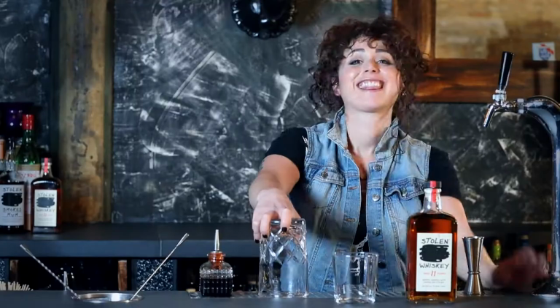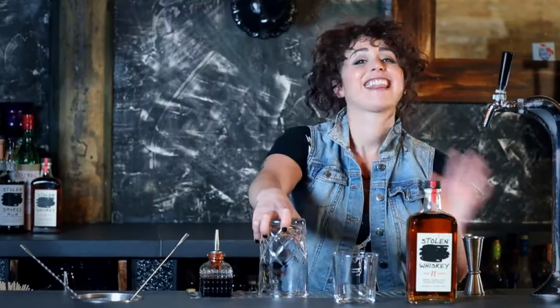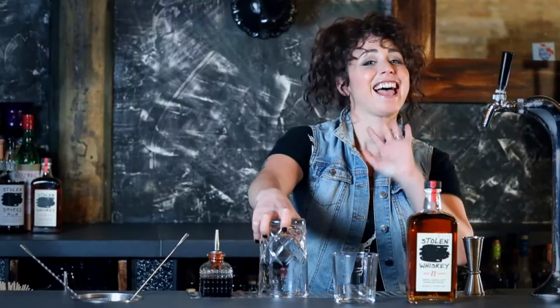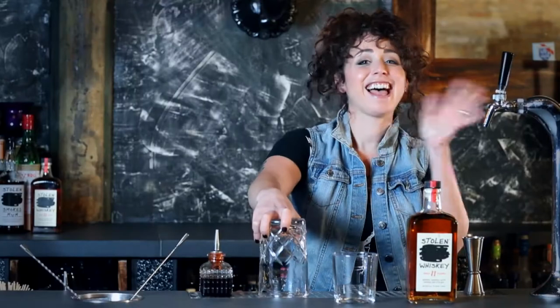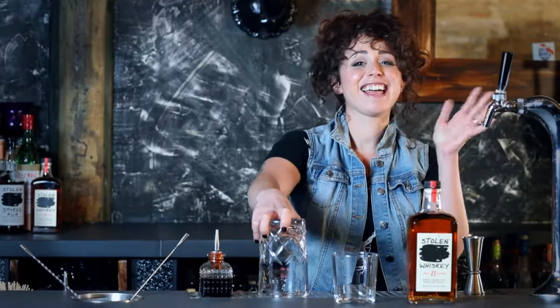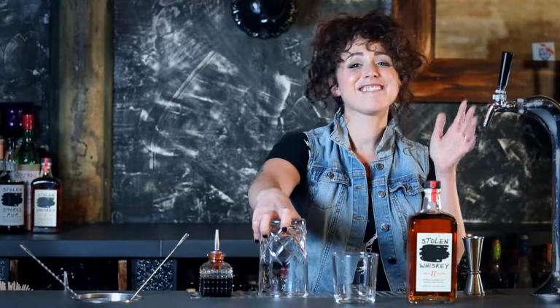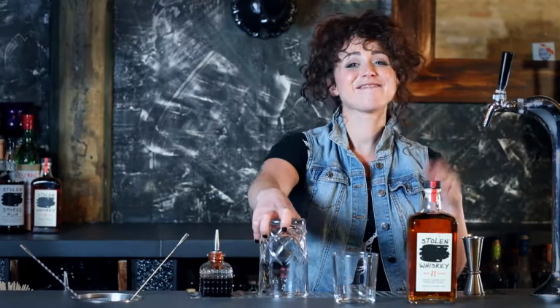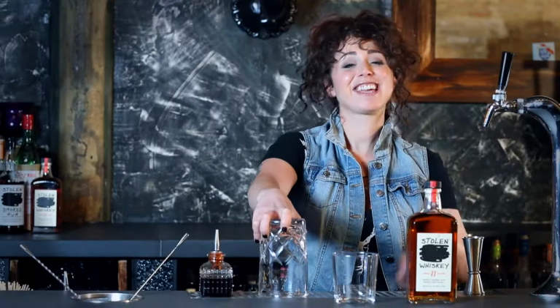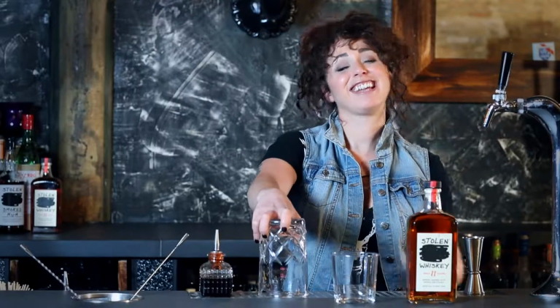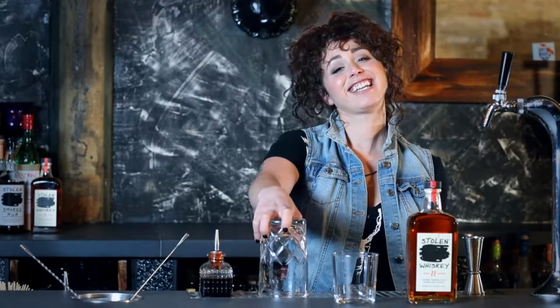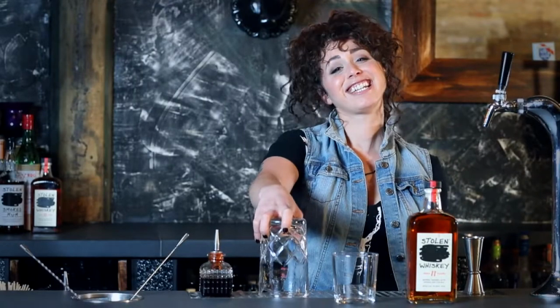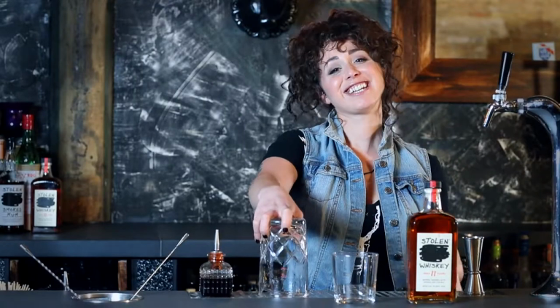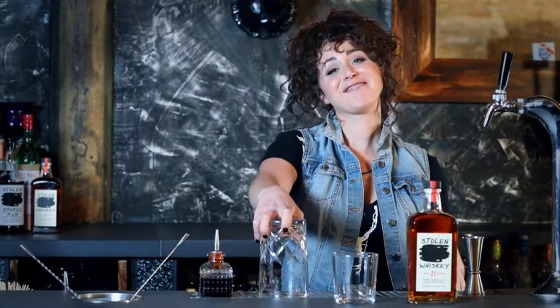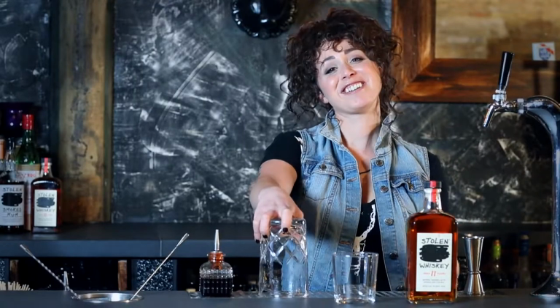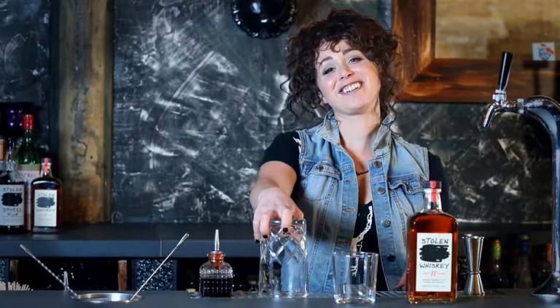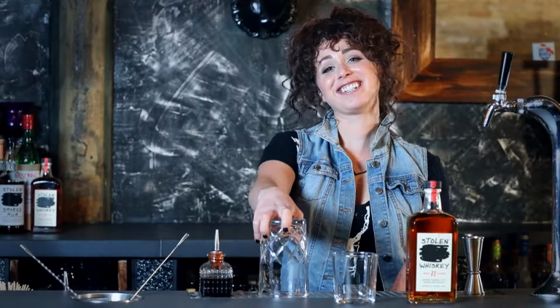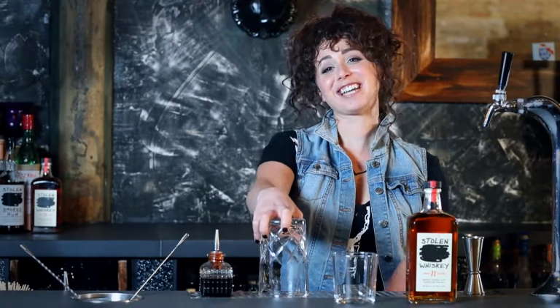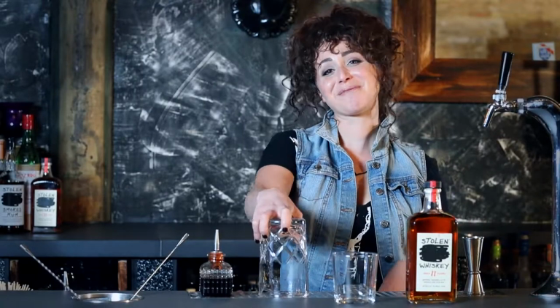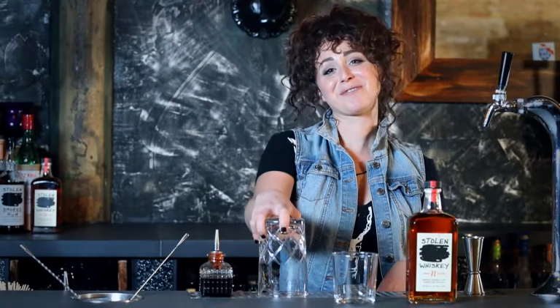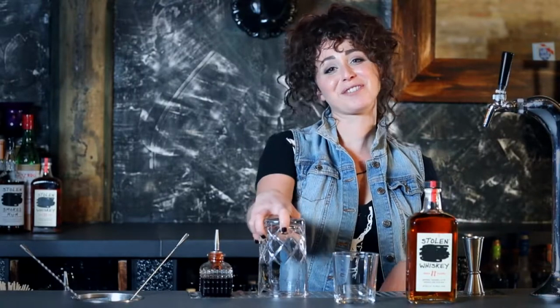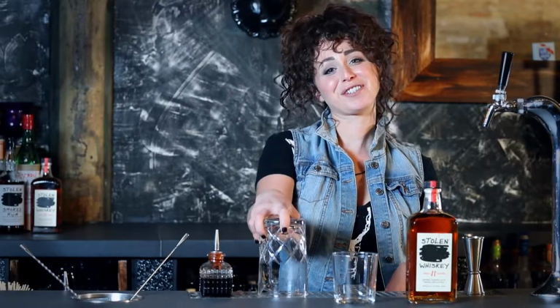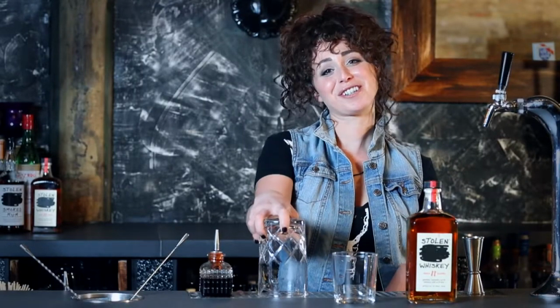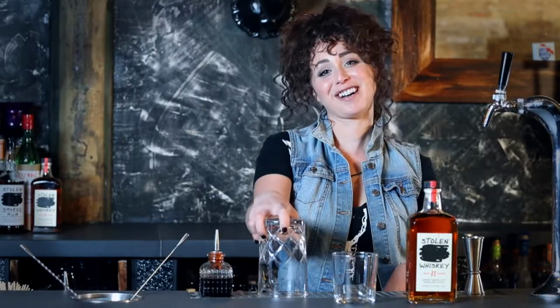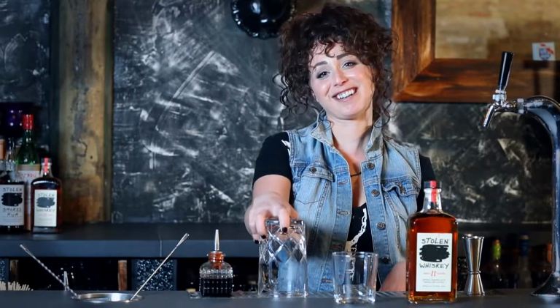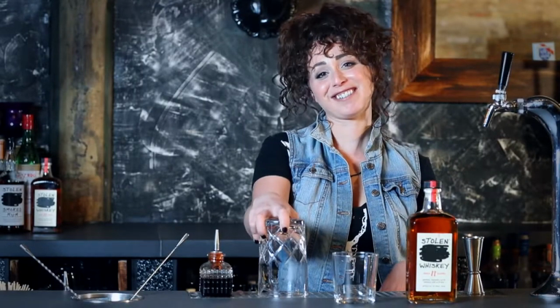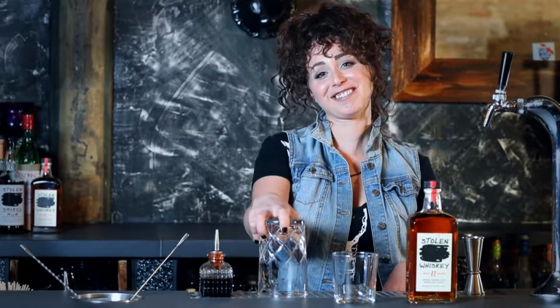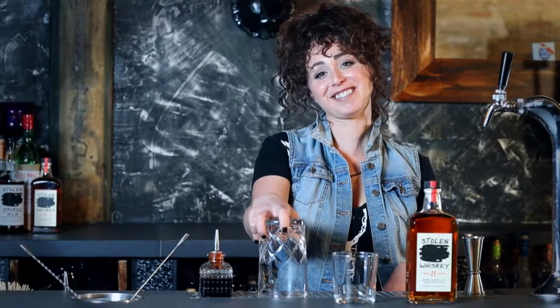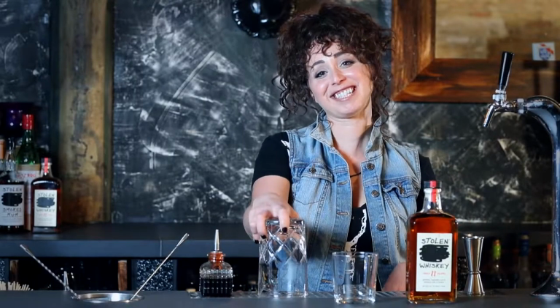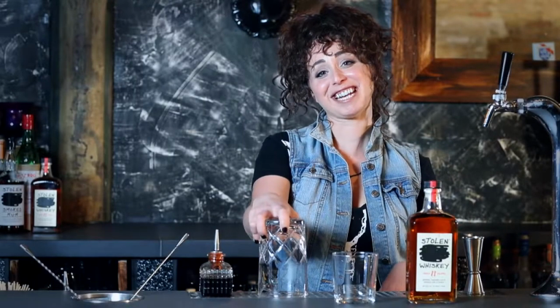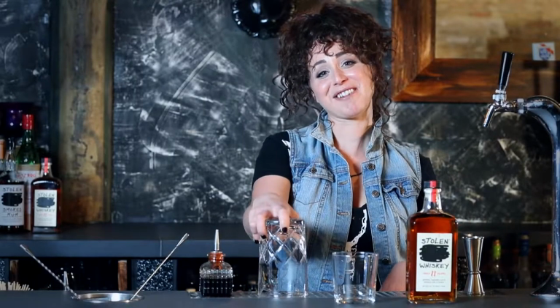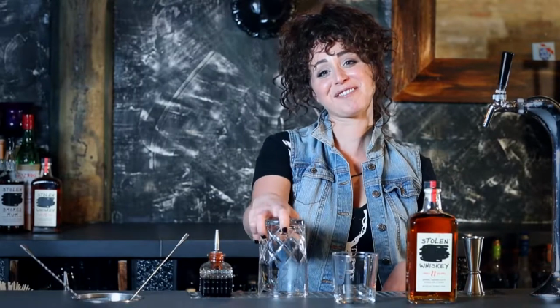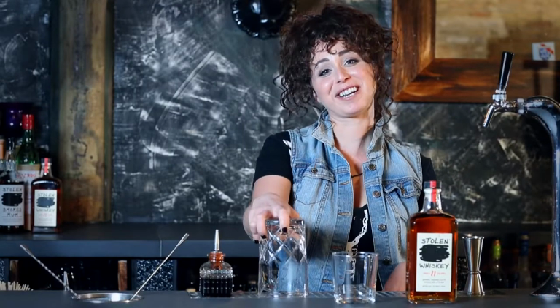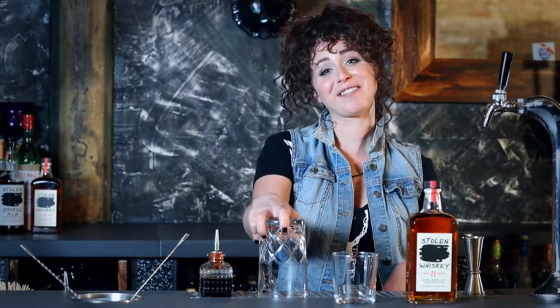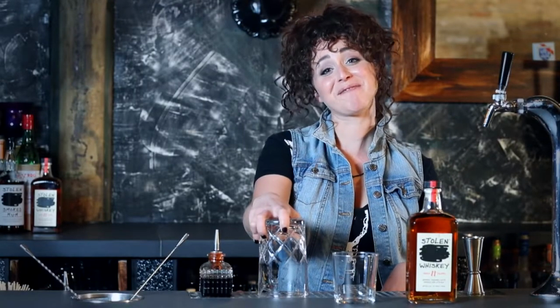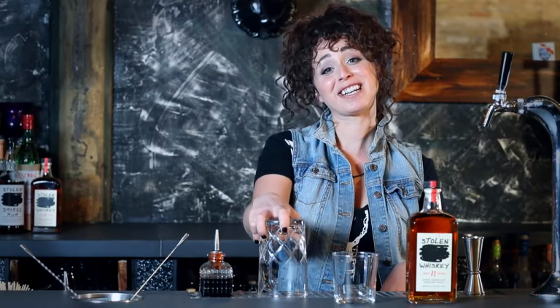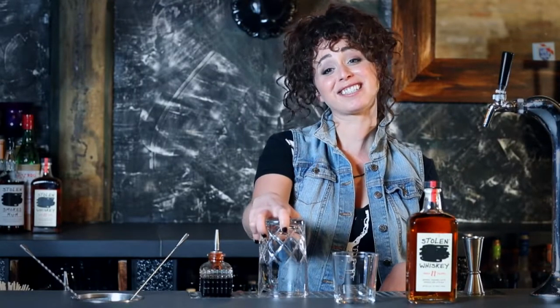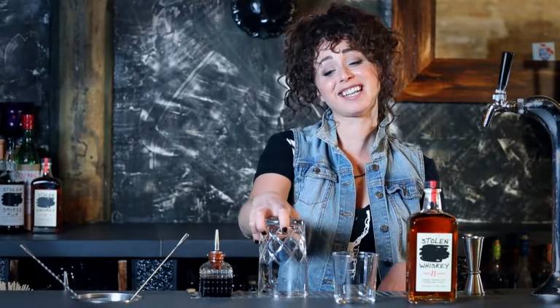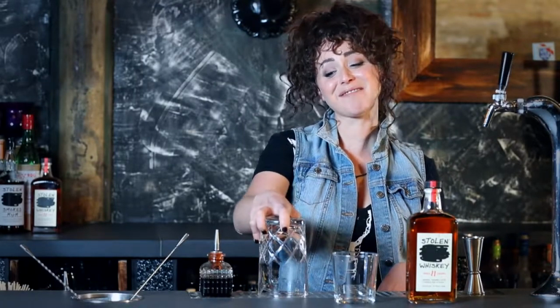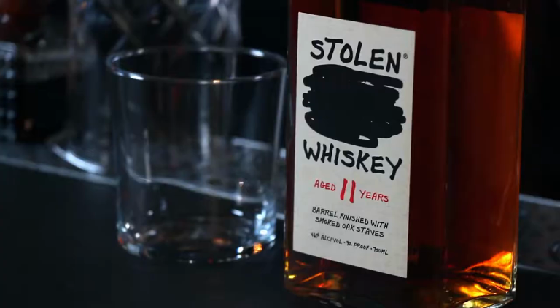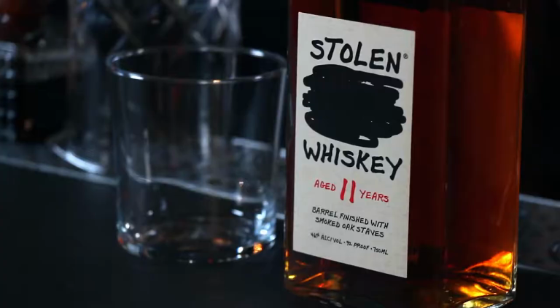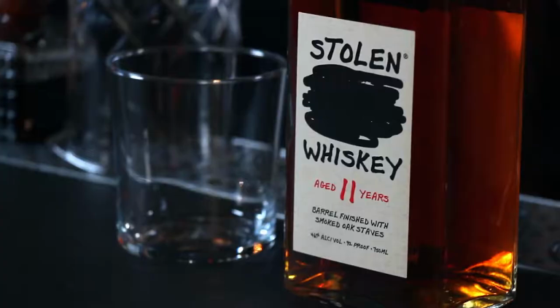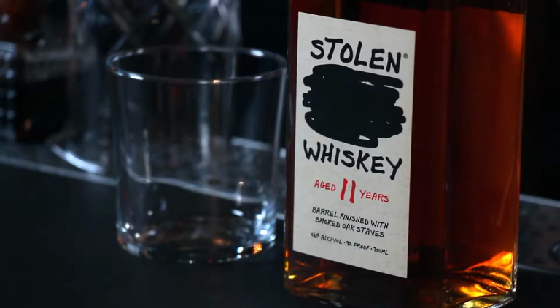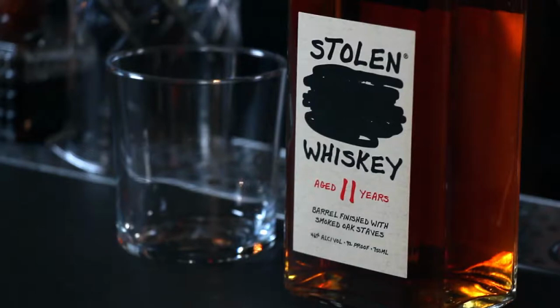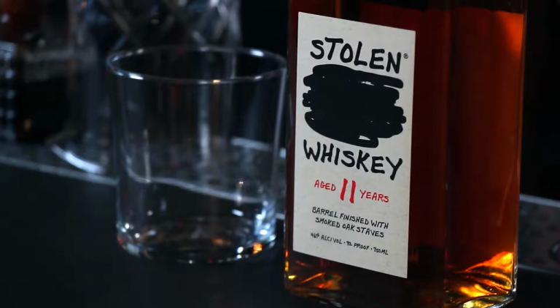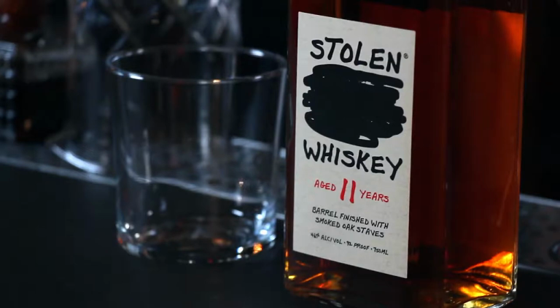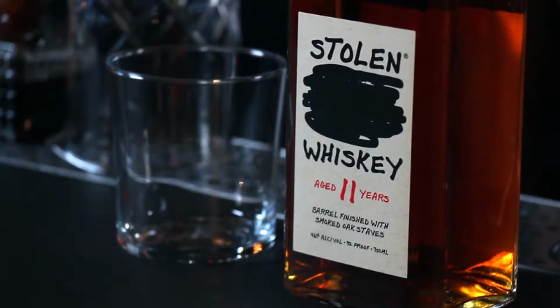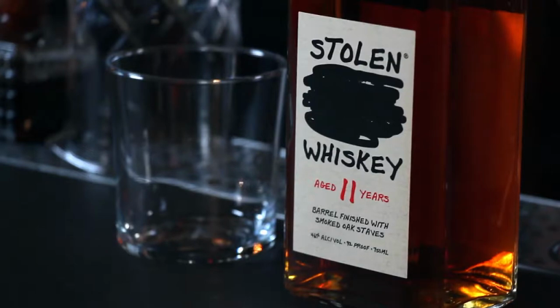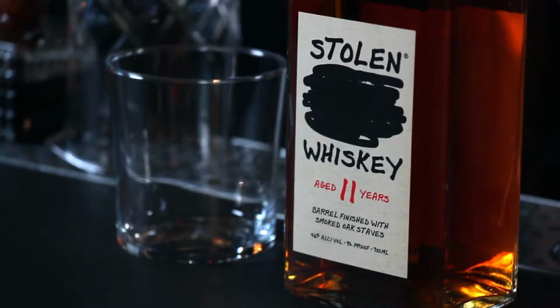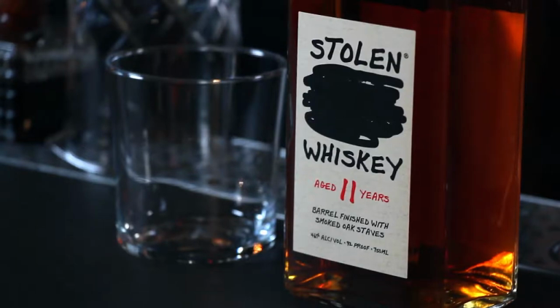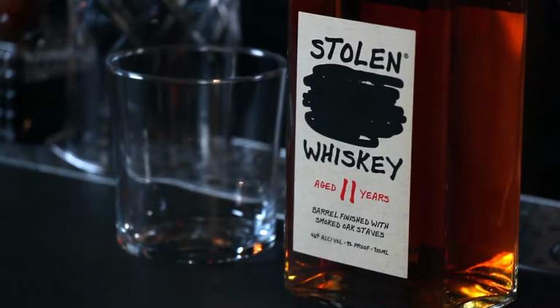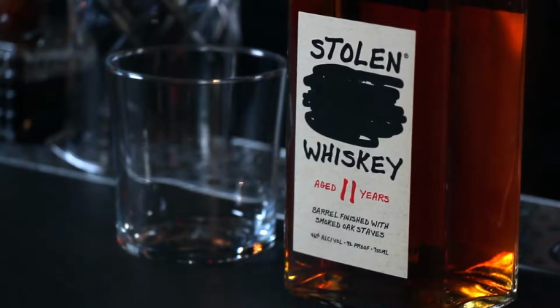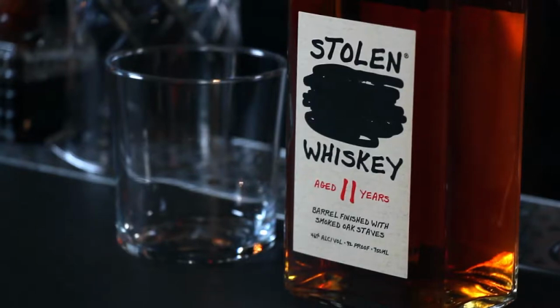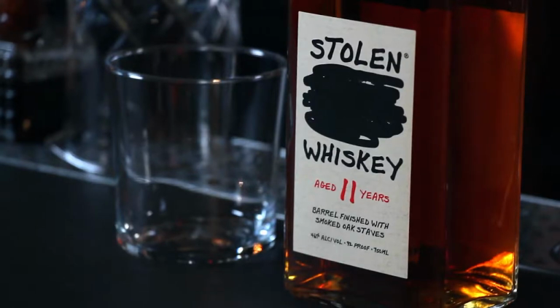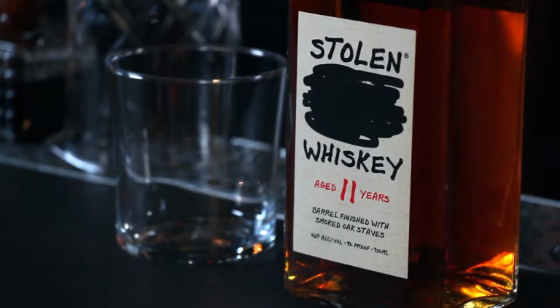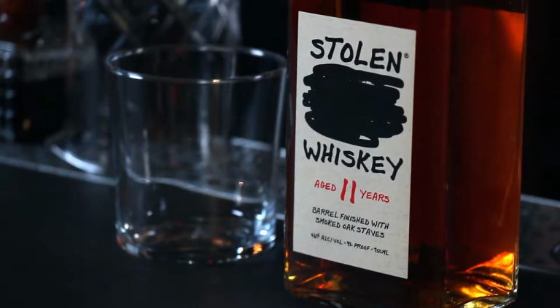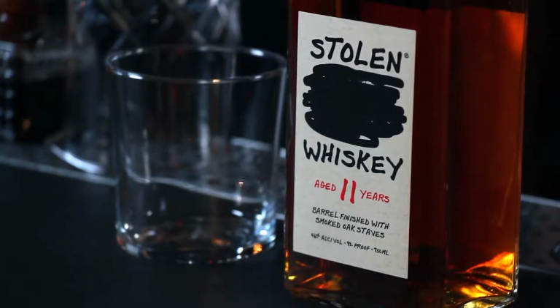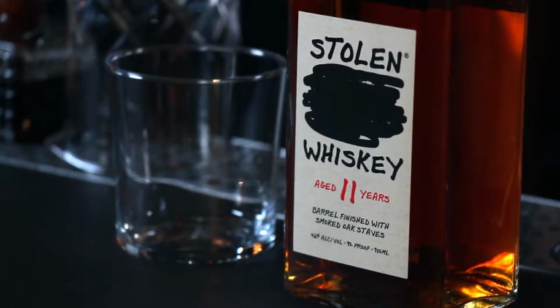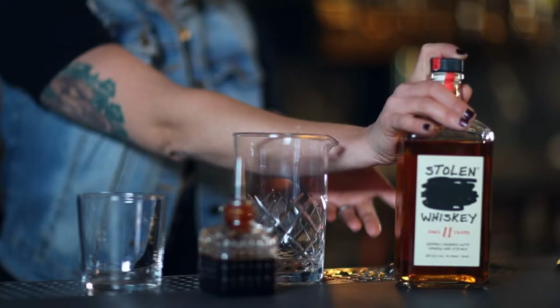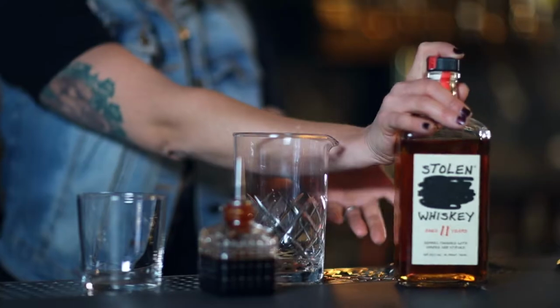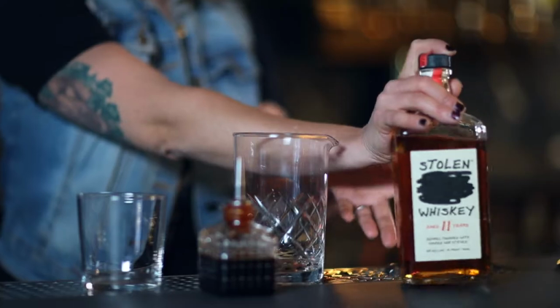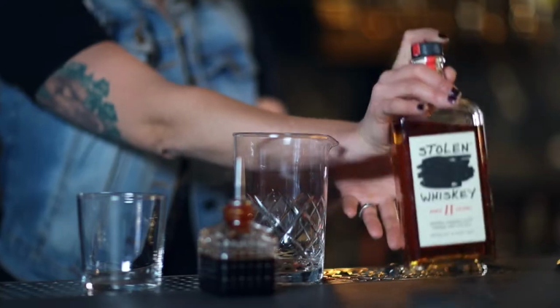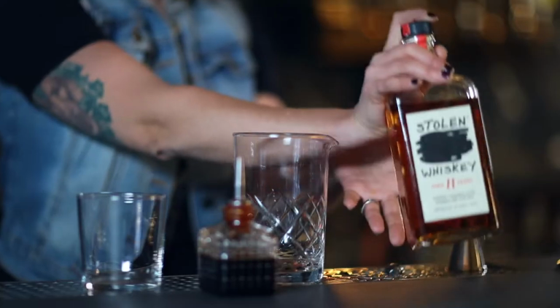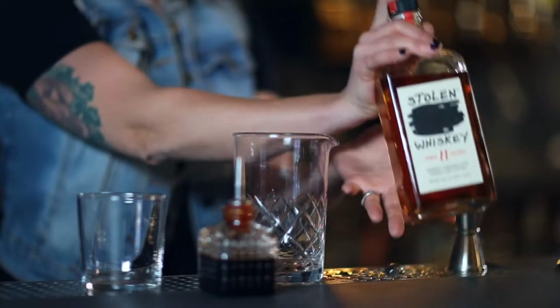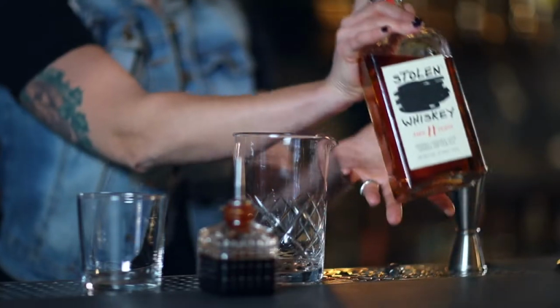Hi, I'm Kelly. I'm here at Deadbolt Chicago. Today we're going to mix up a Stolen 11 Whisky Old Fashioned.